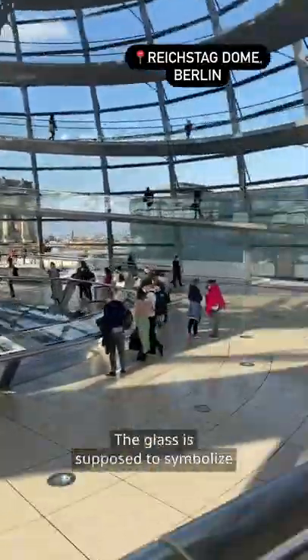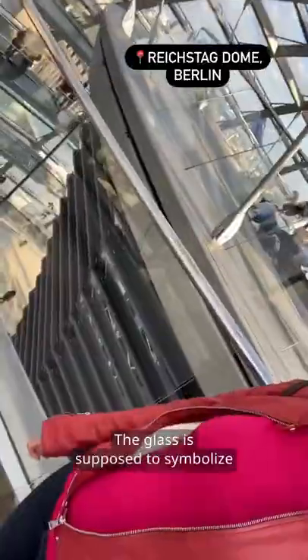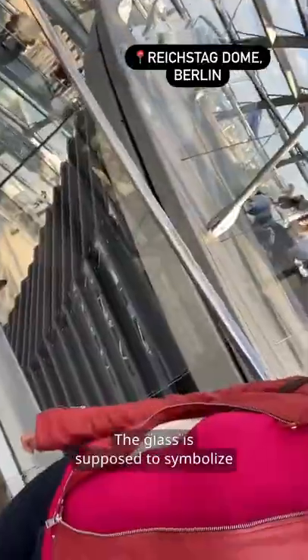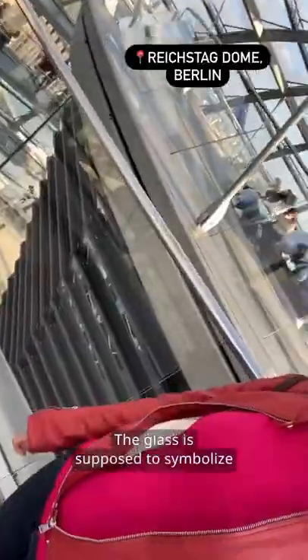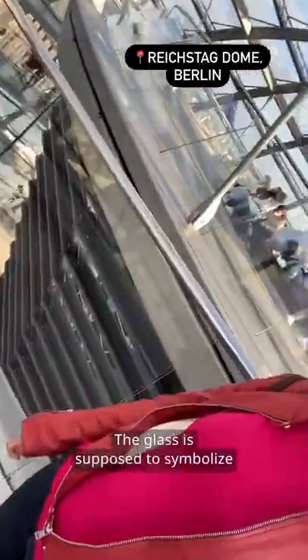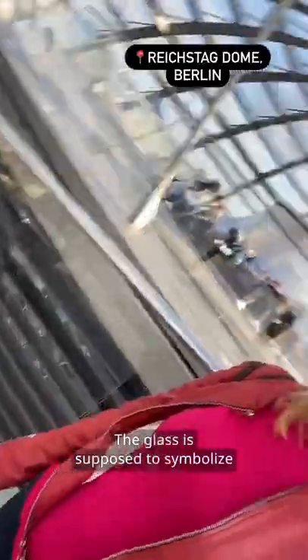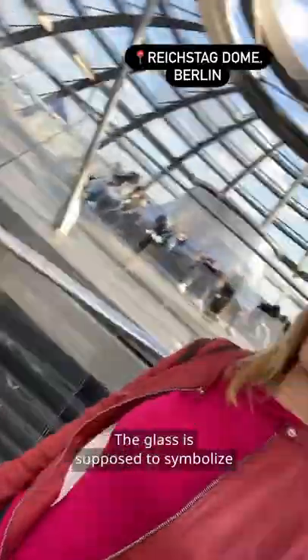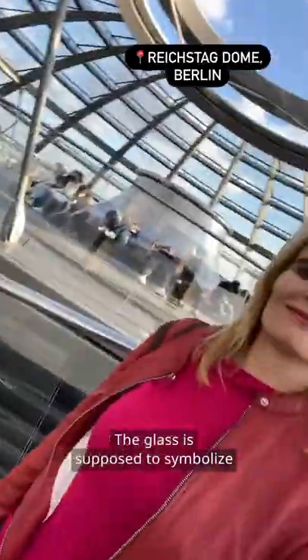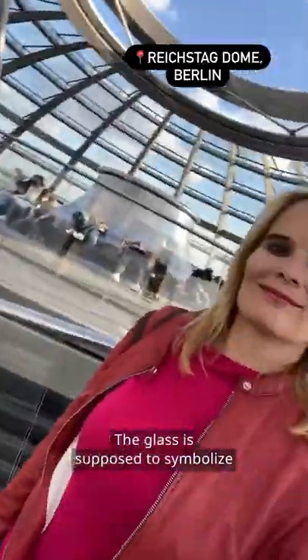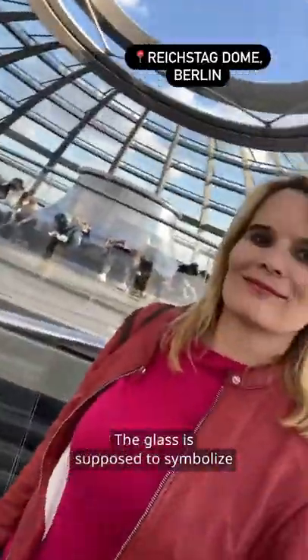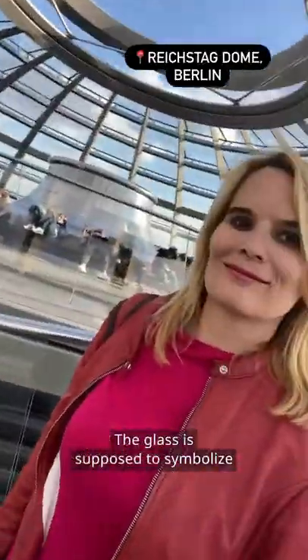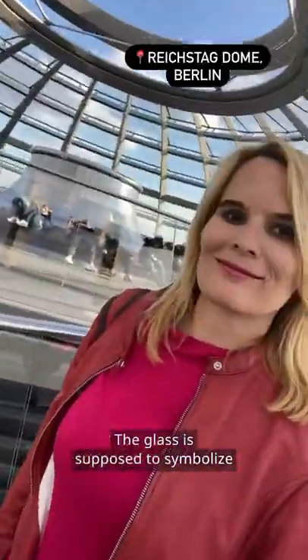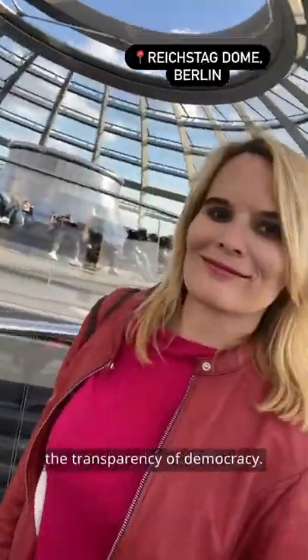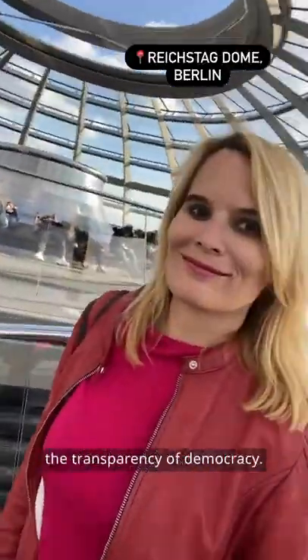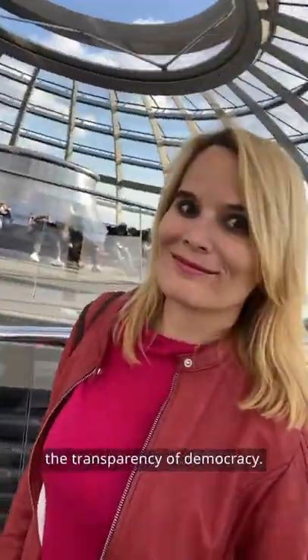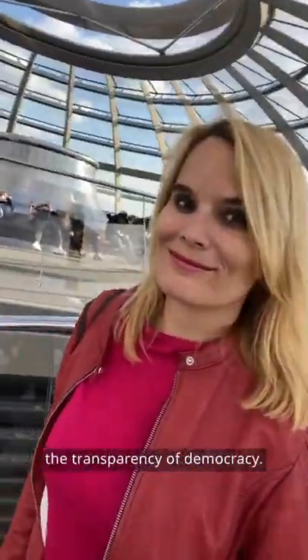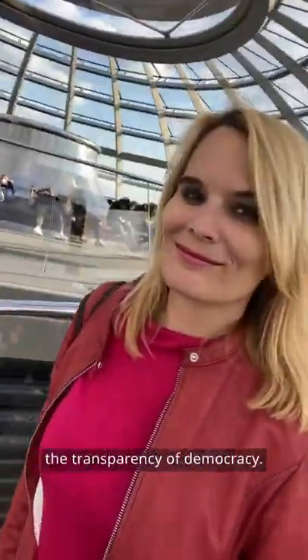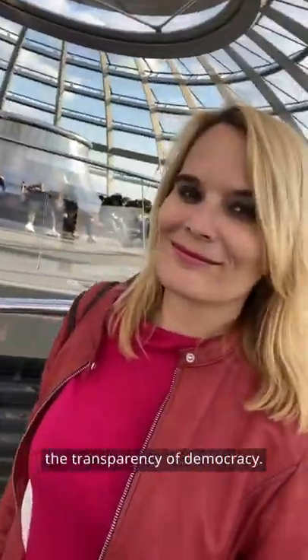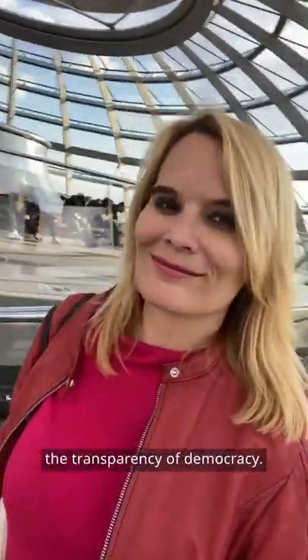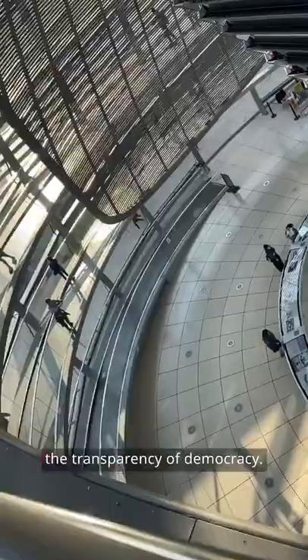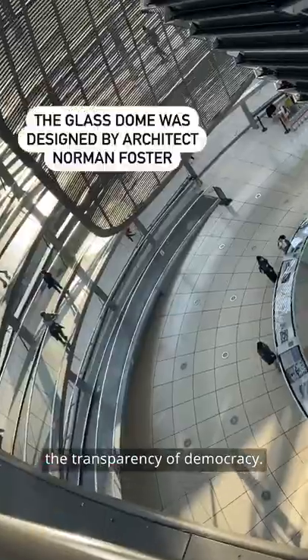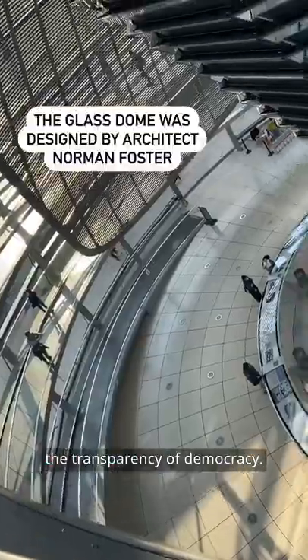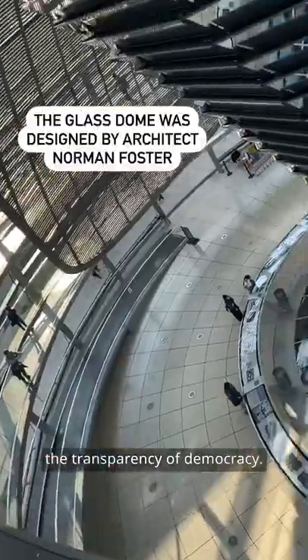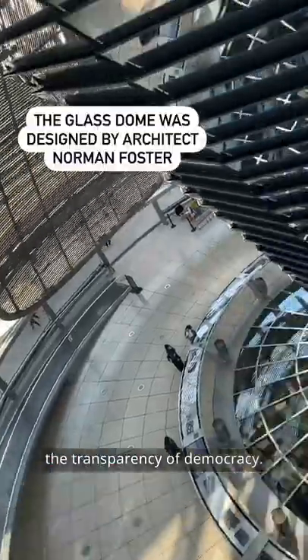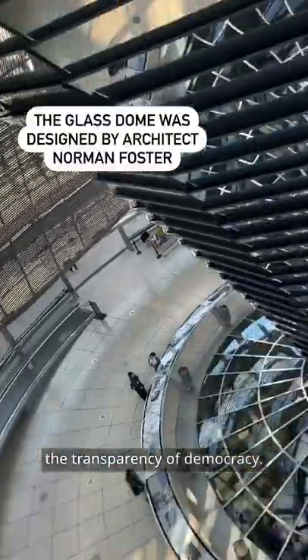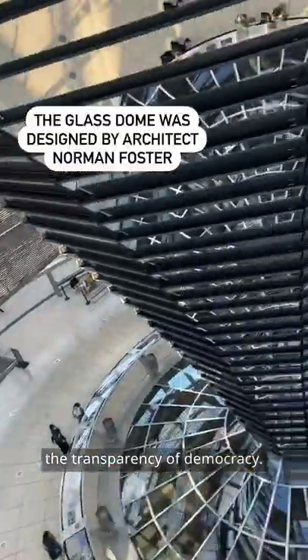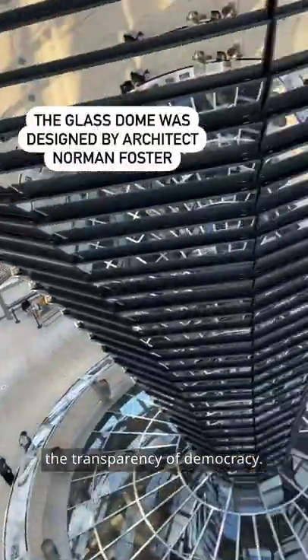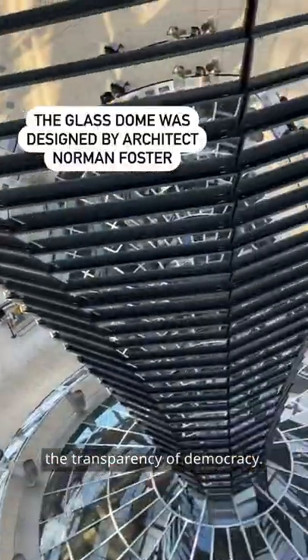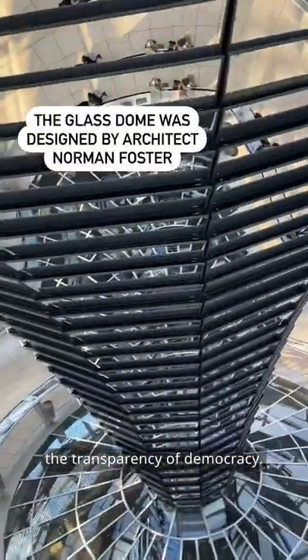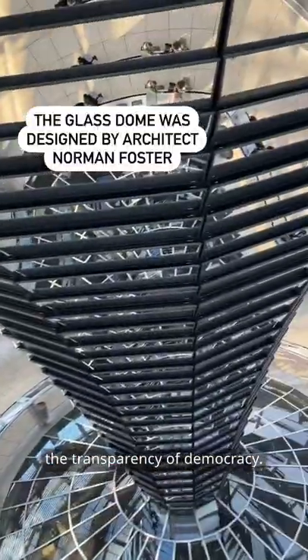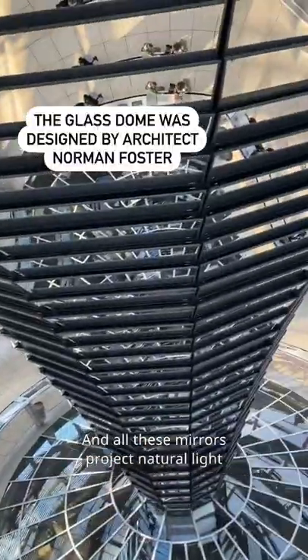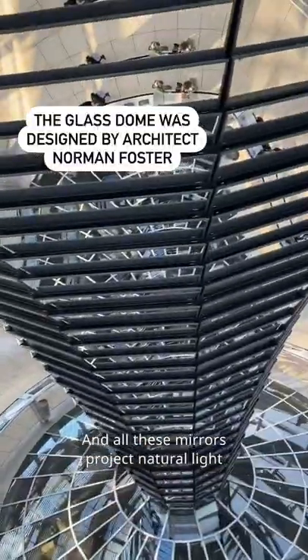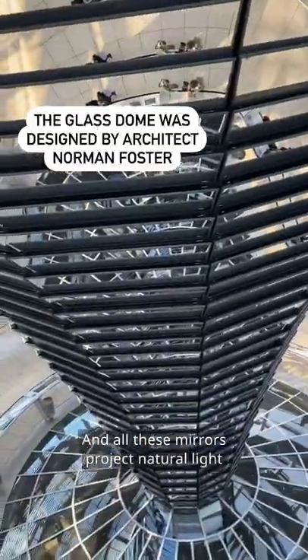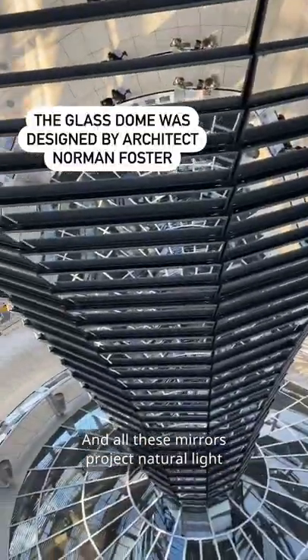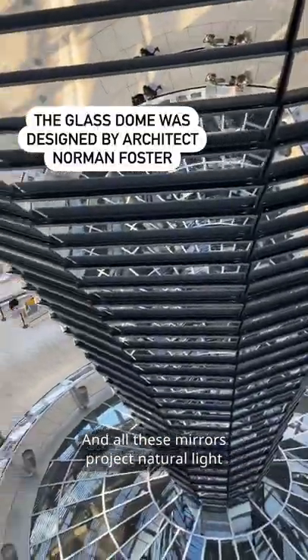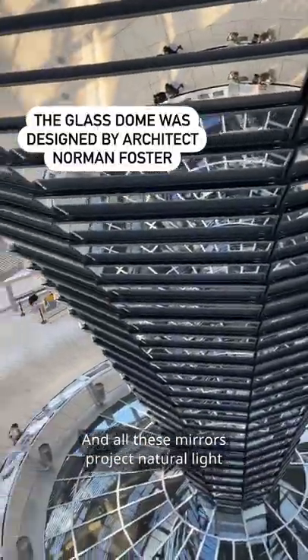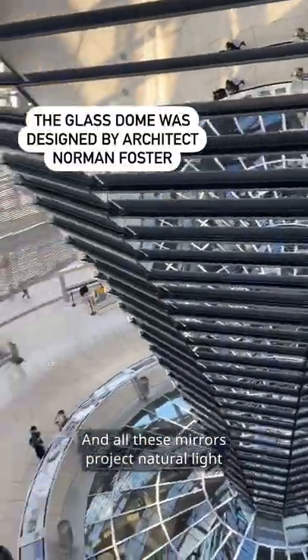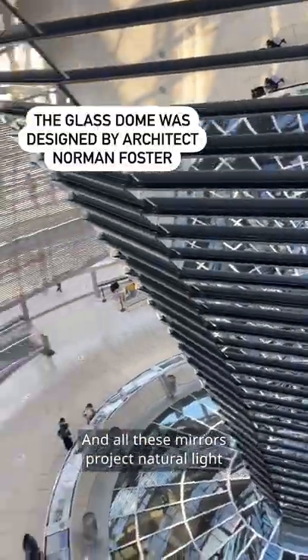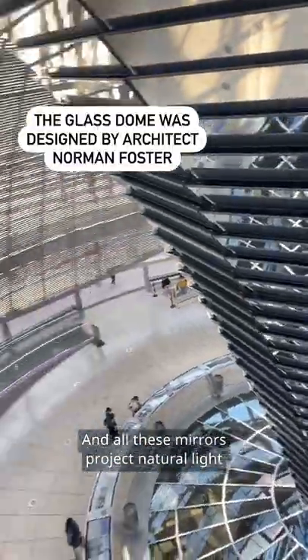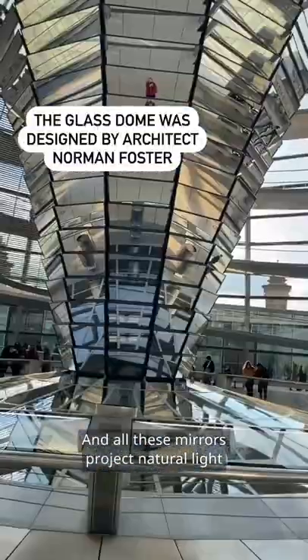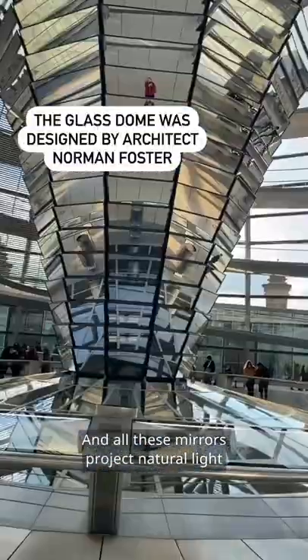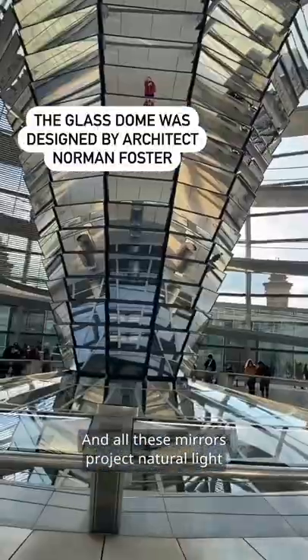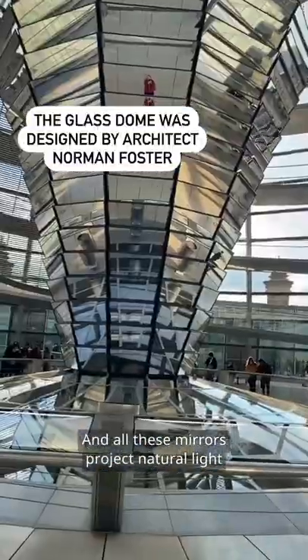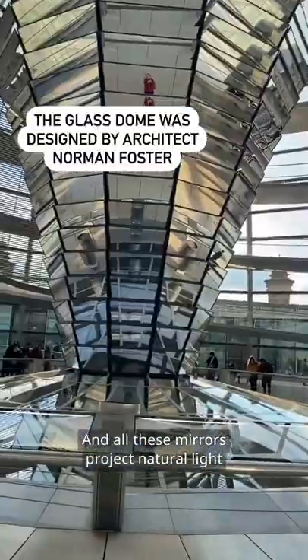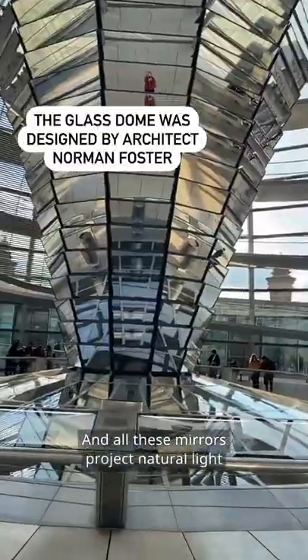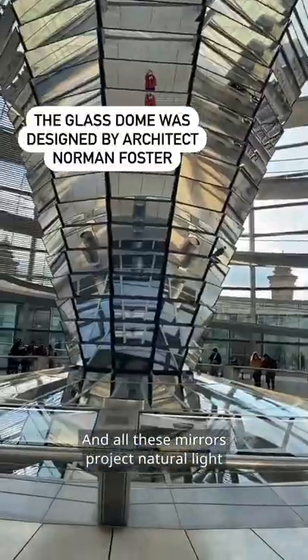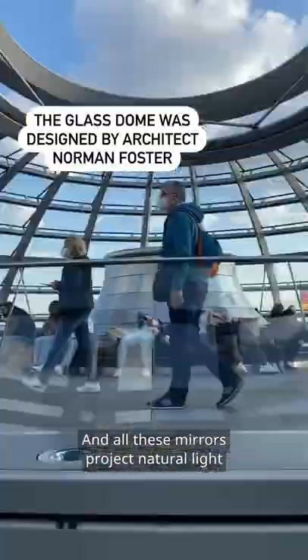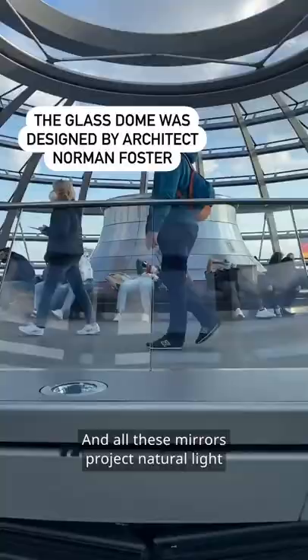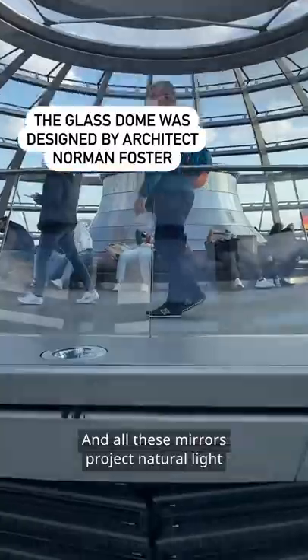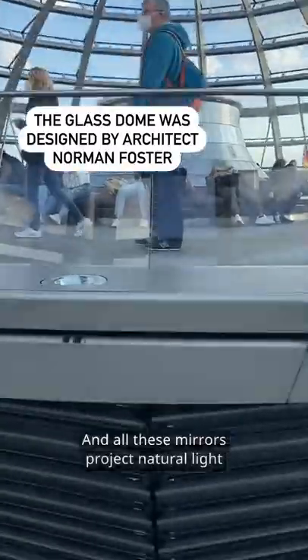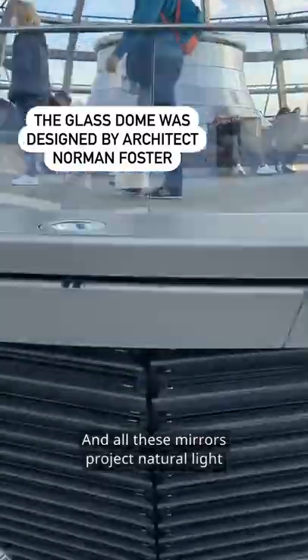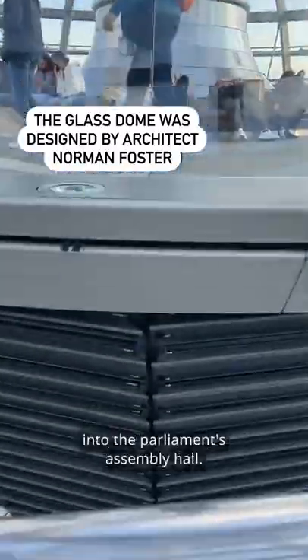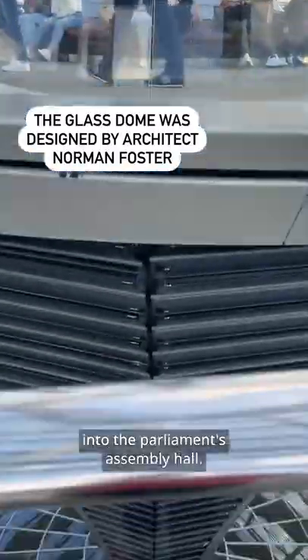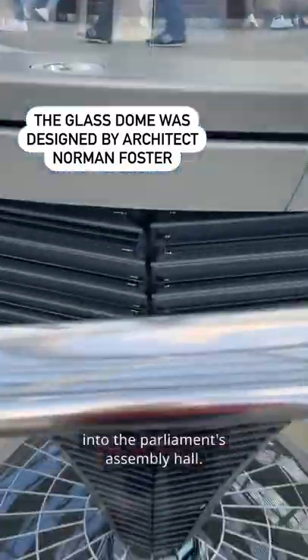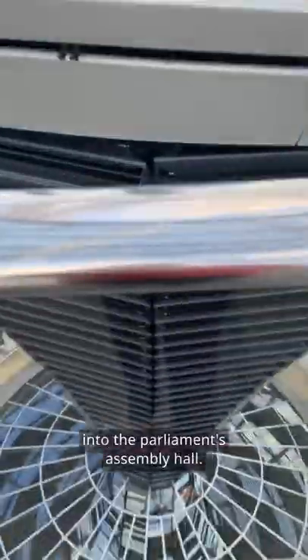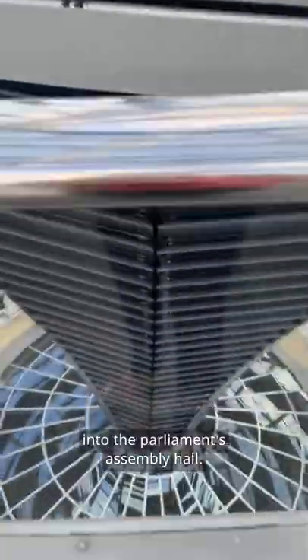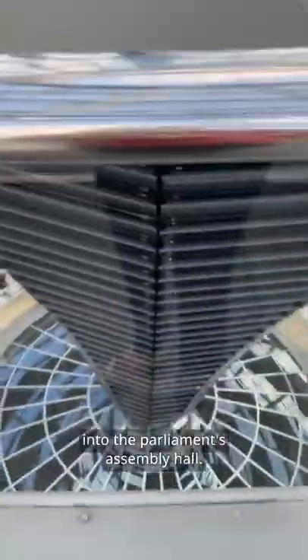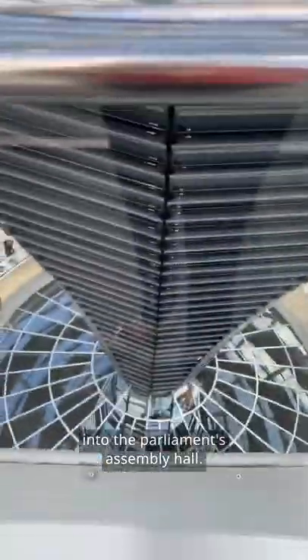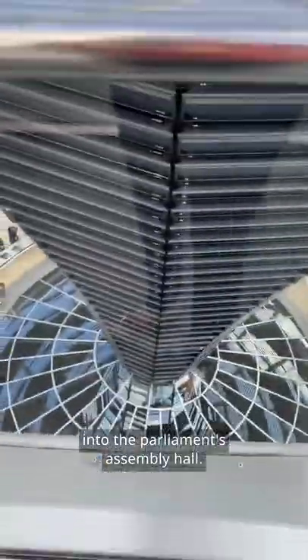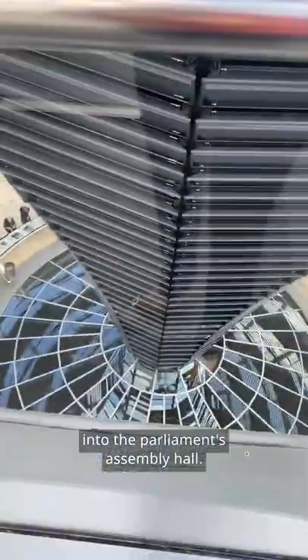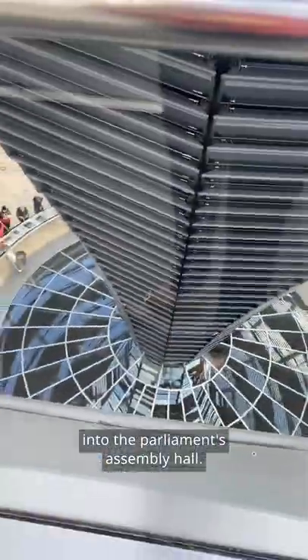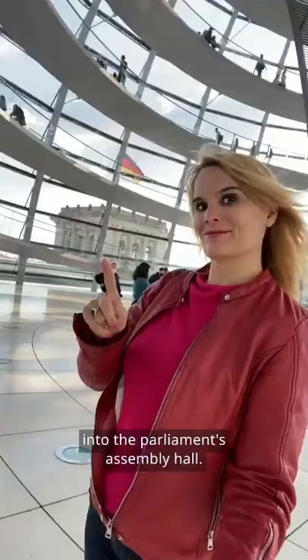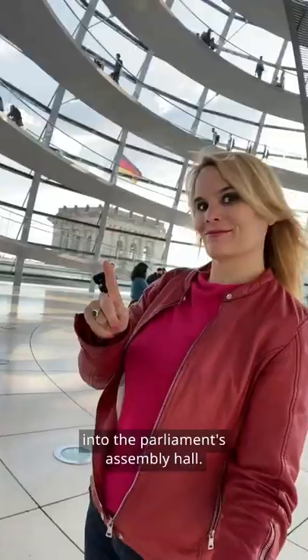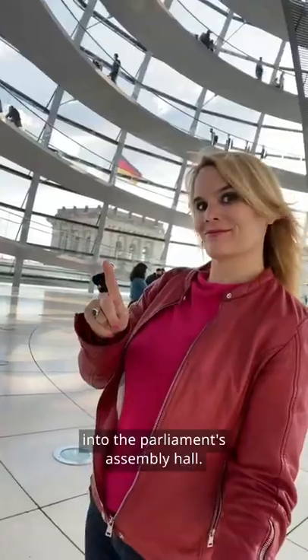The glass is supposed to symbolize the transparency of democracy, and all these mirrors project natural light into the Parliament's assembly hall.